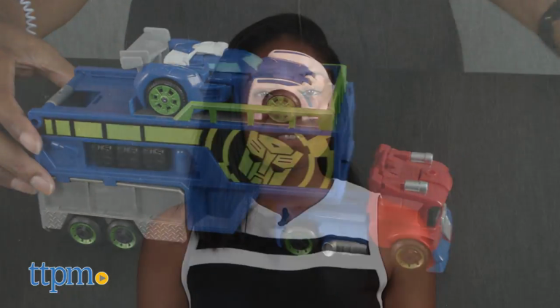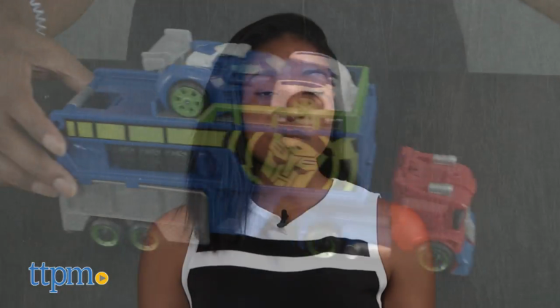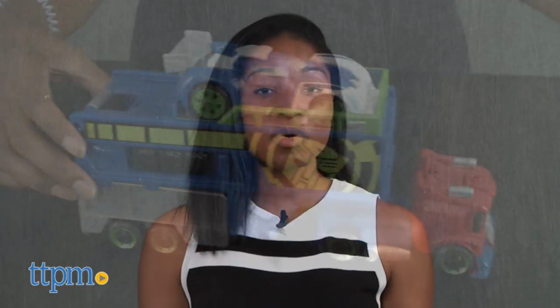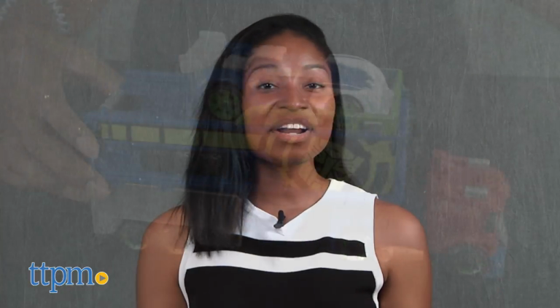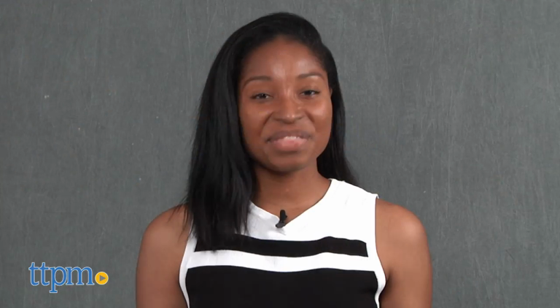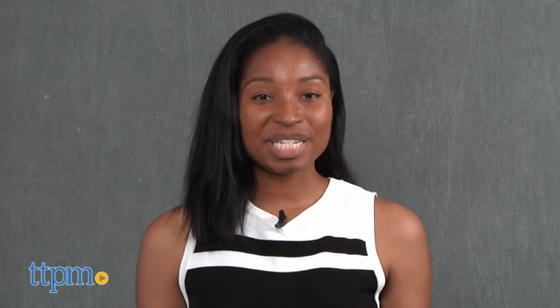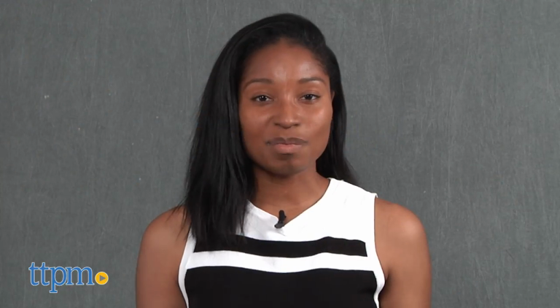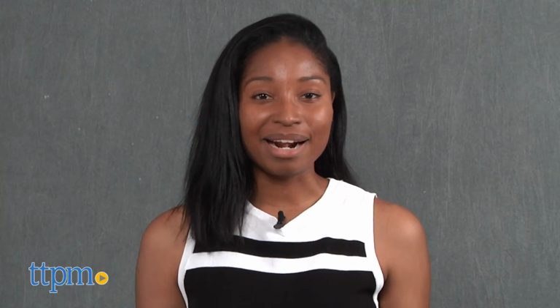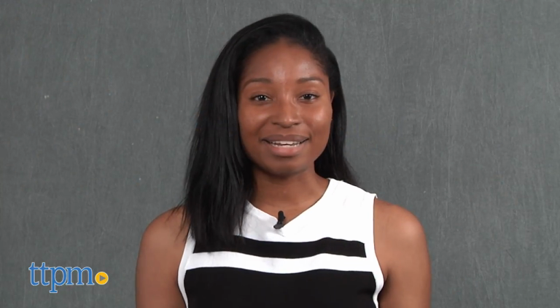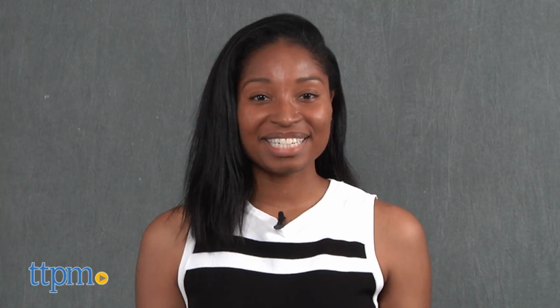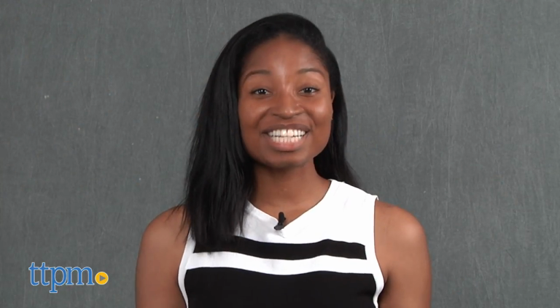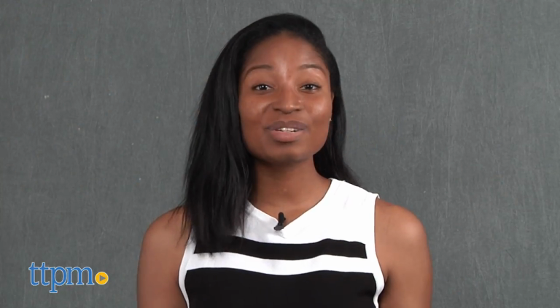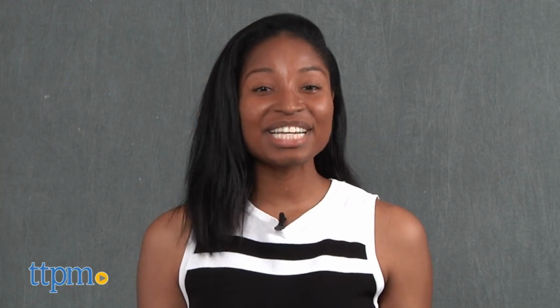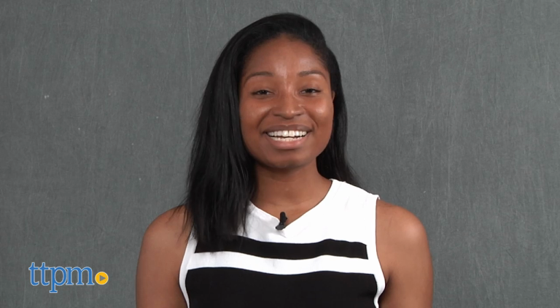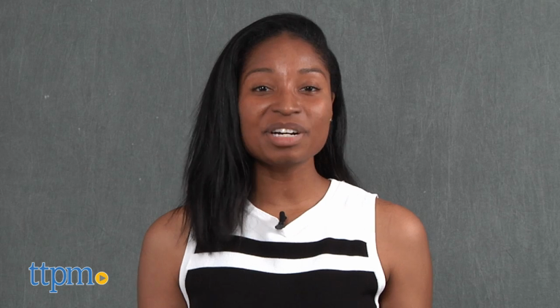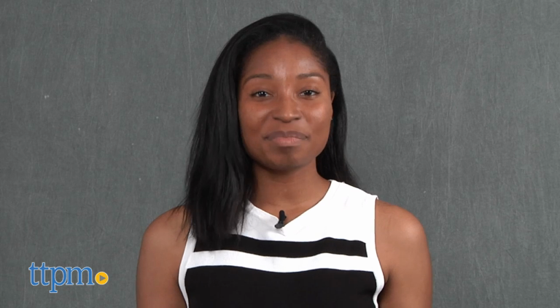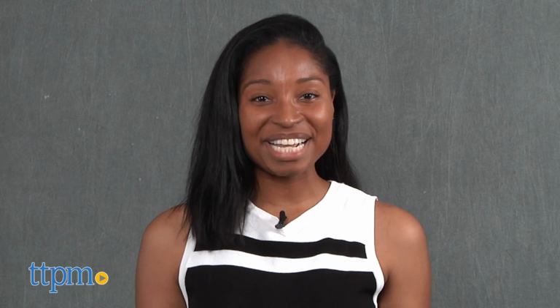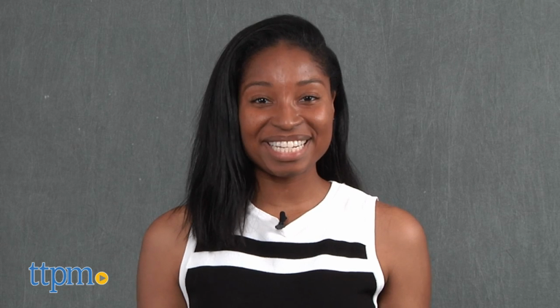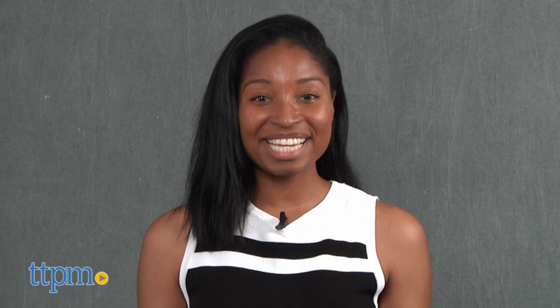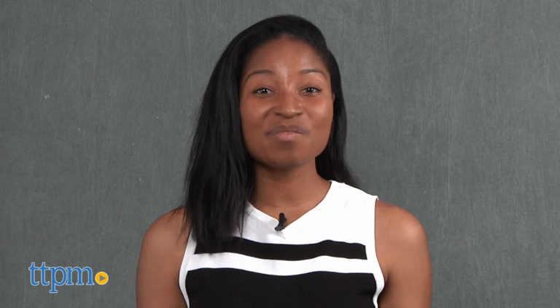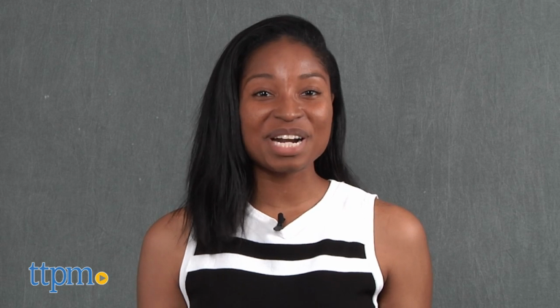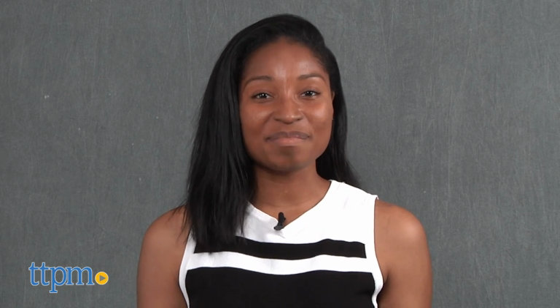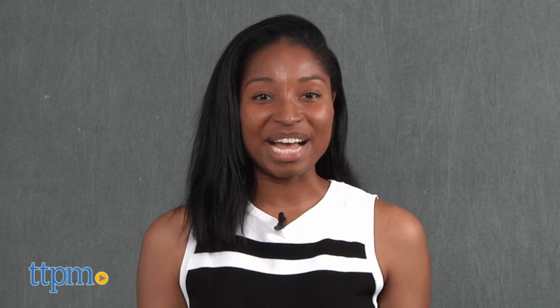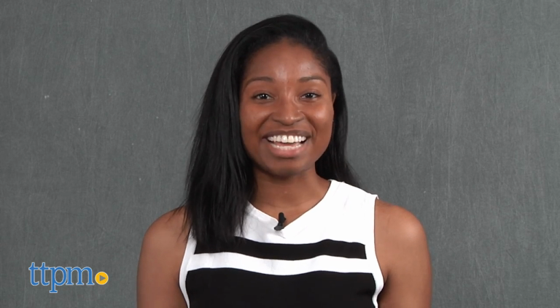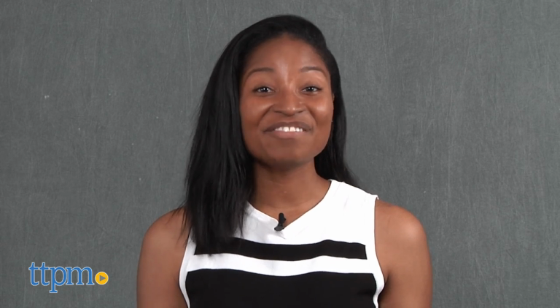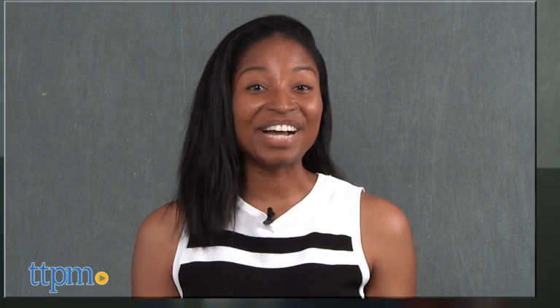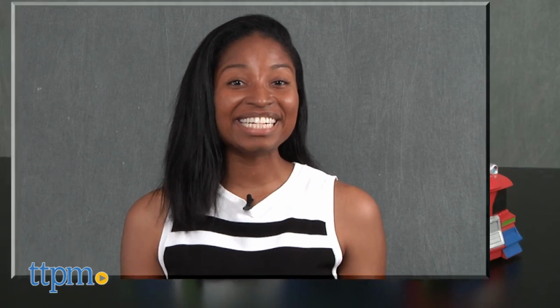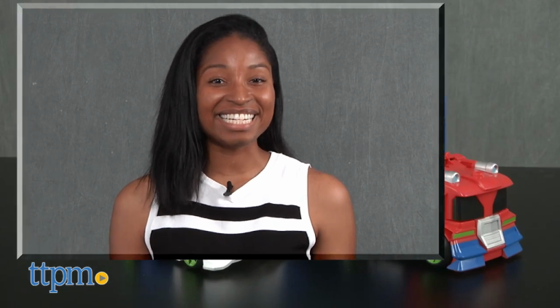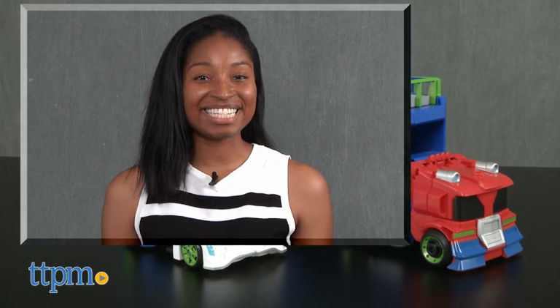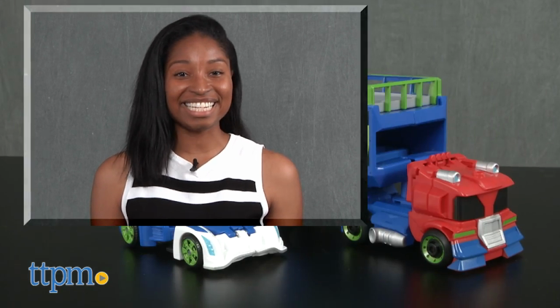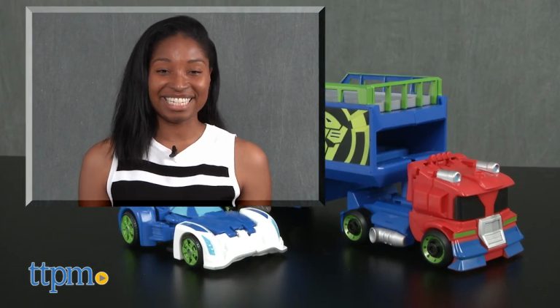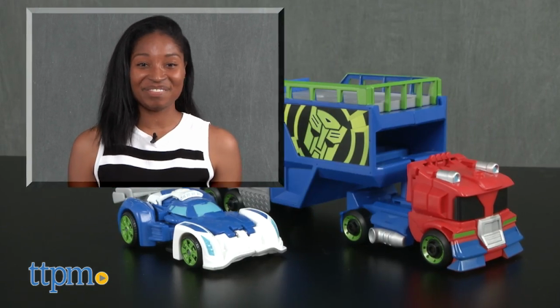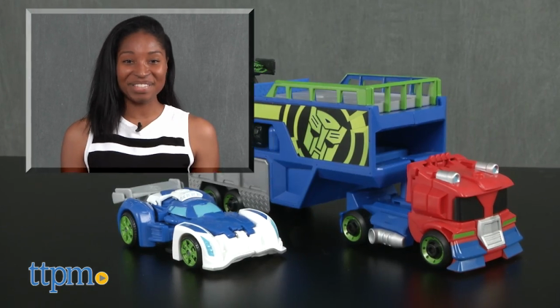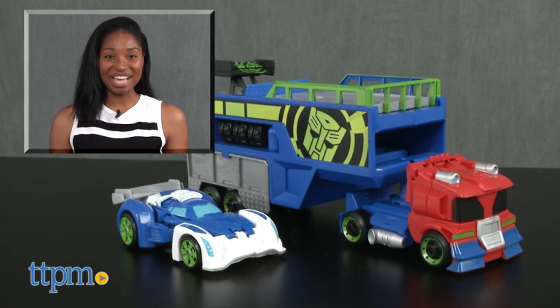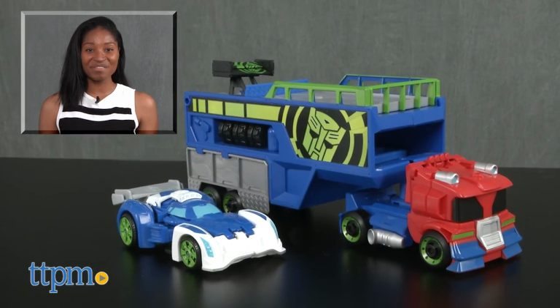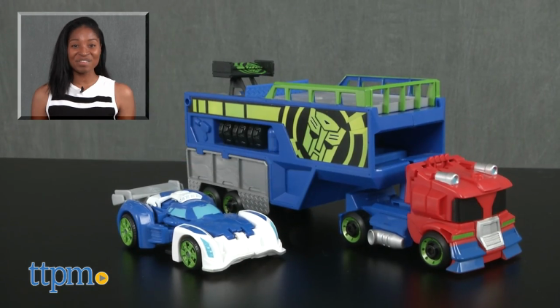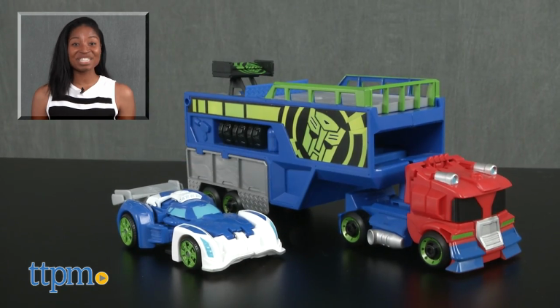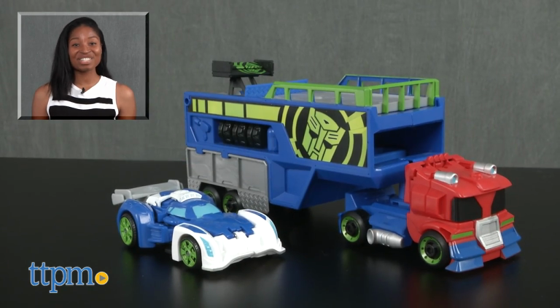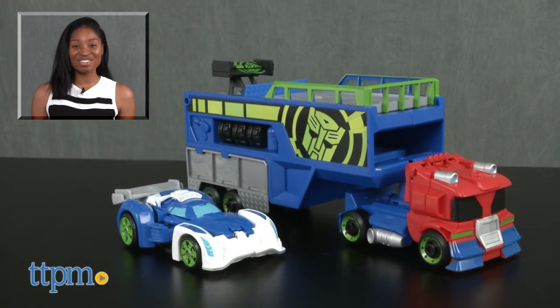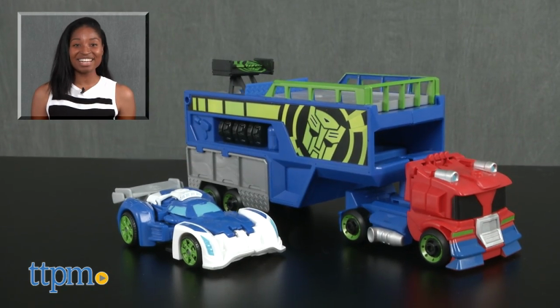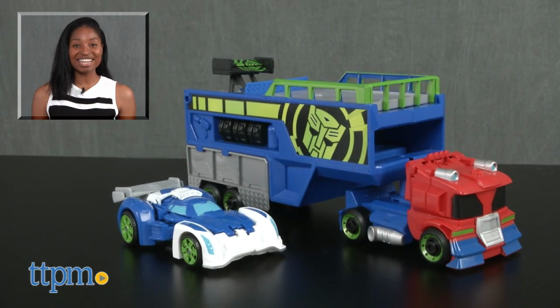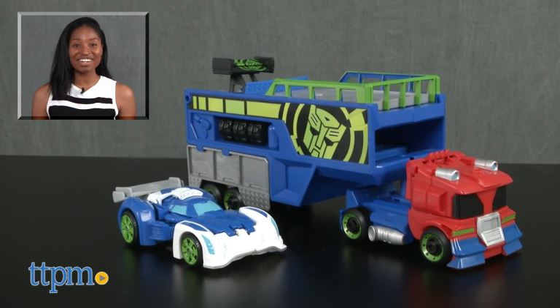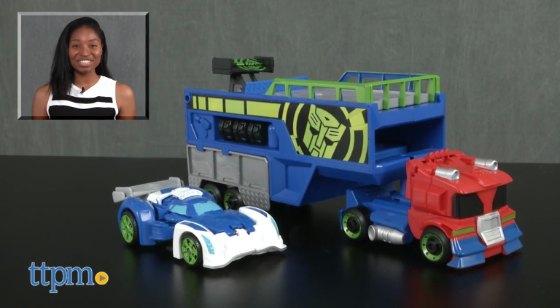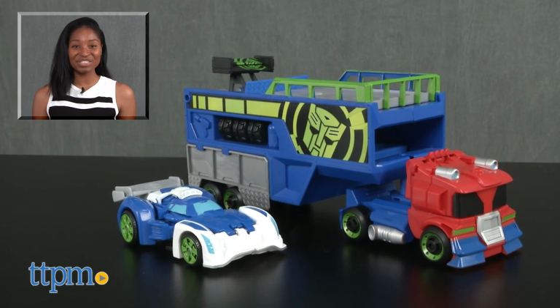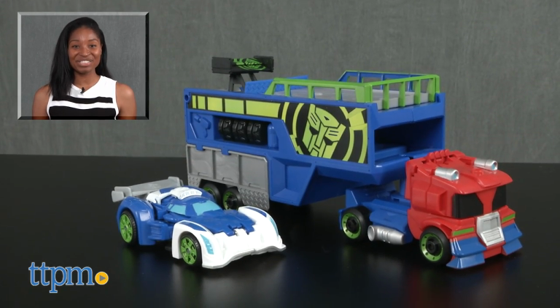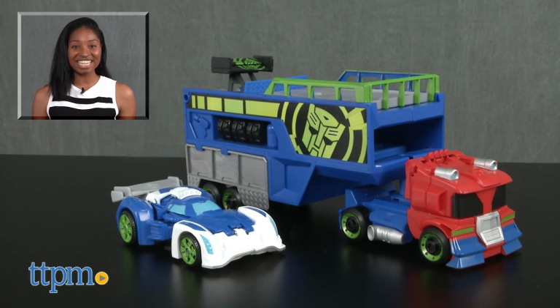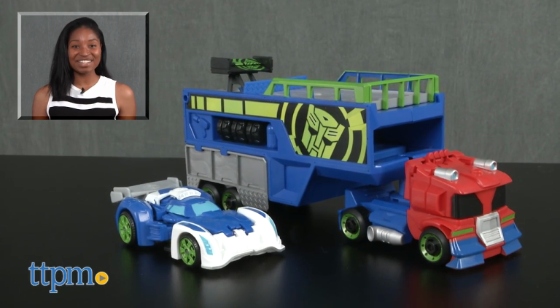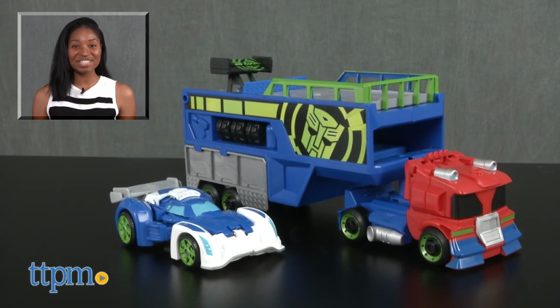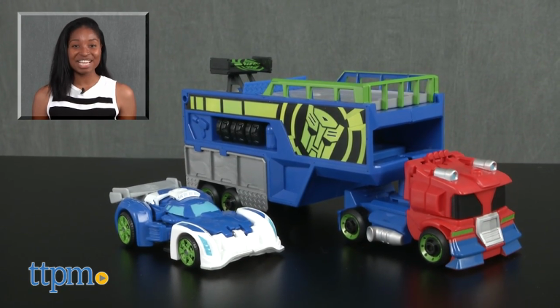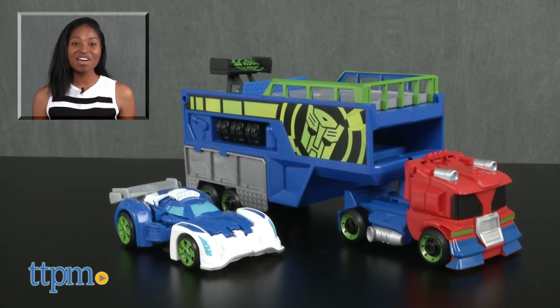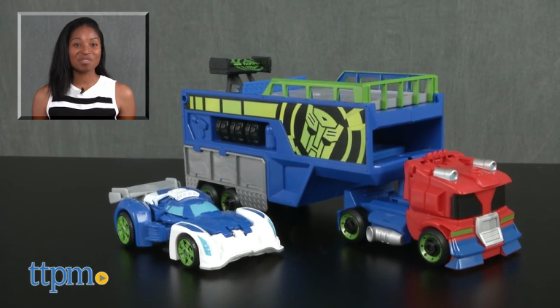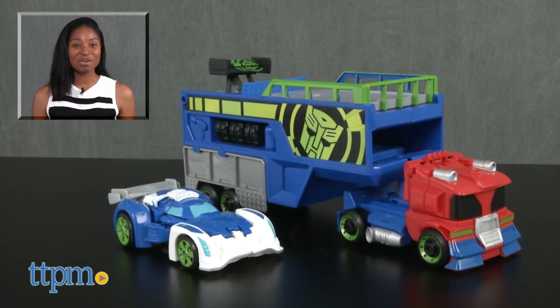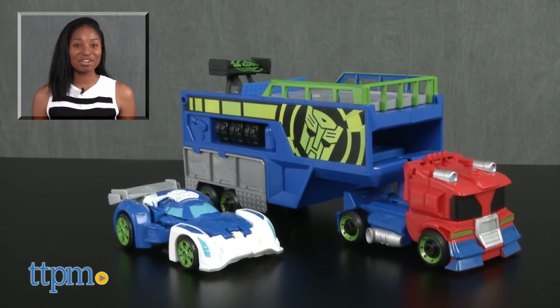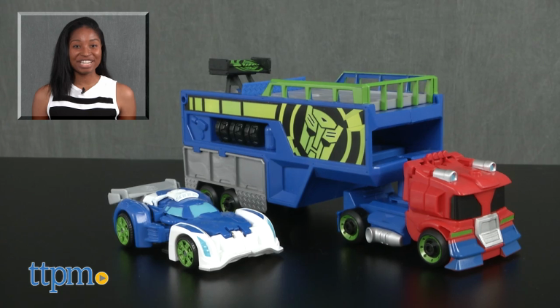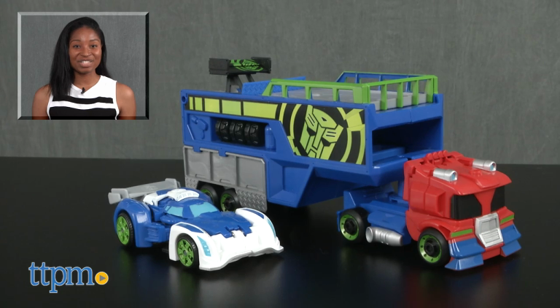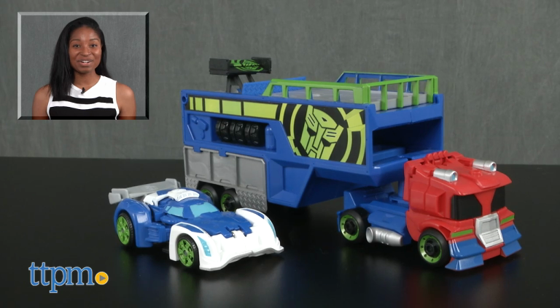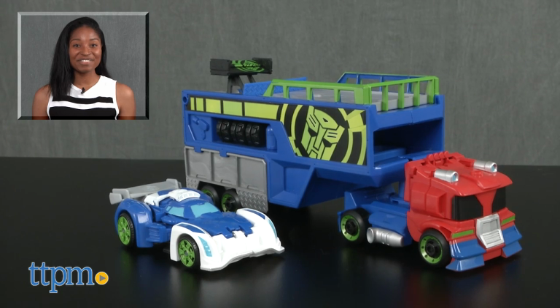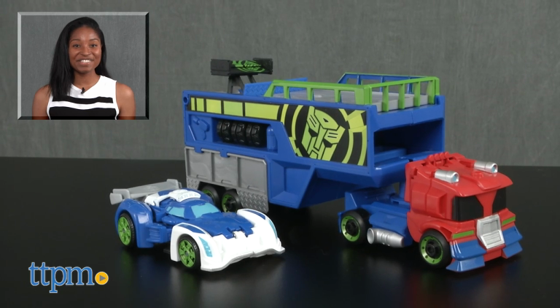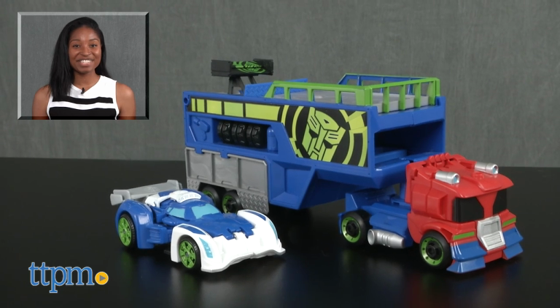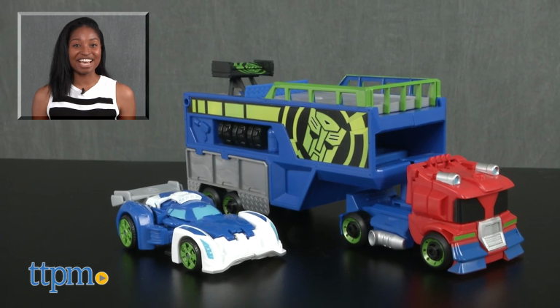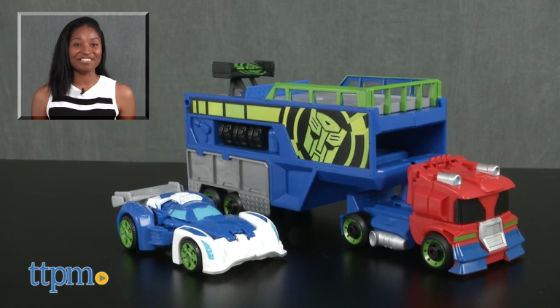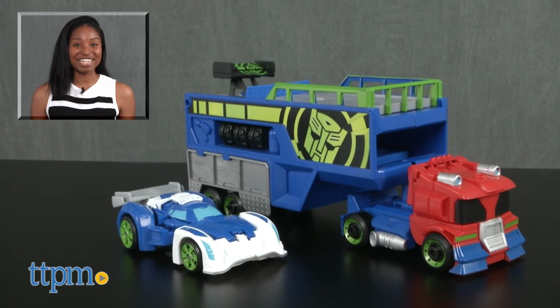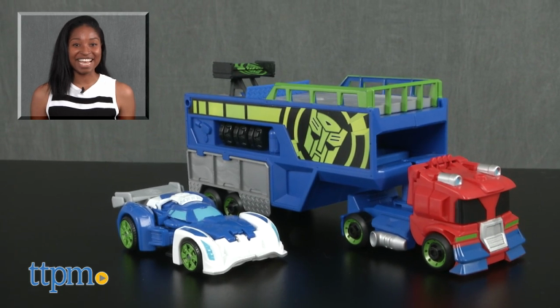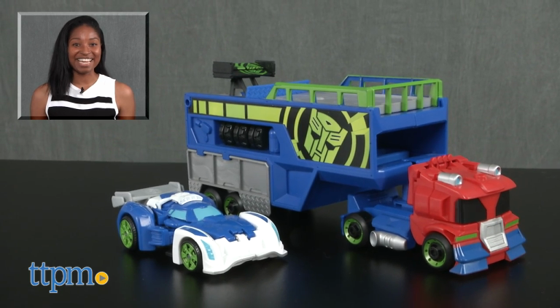For more on this product including current pricing and where to buy, find us at TTPN or subscribe to our YouTube channels for more great toy reviews every day.